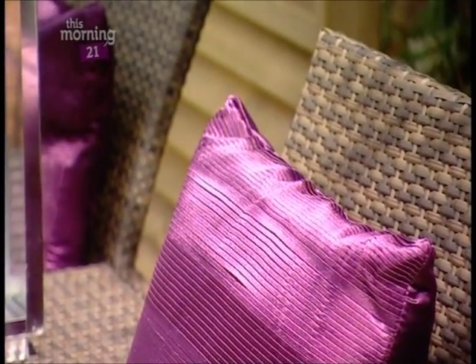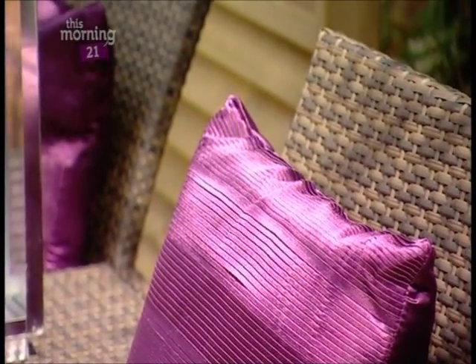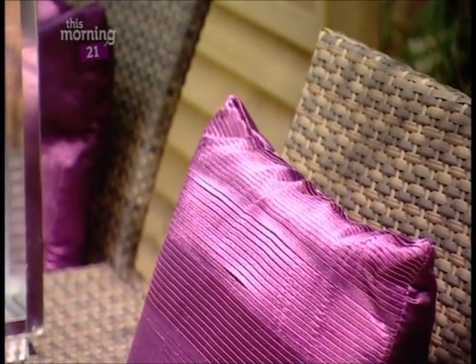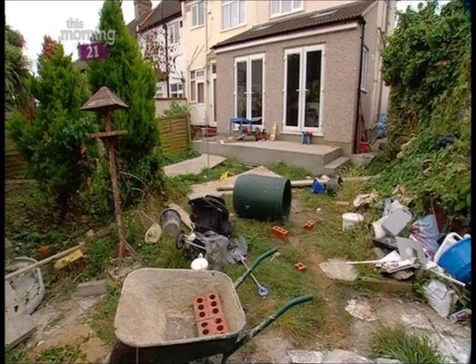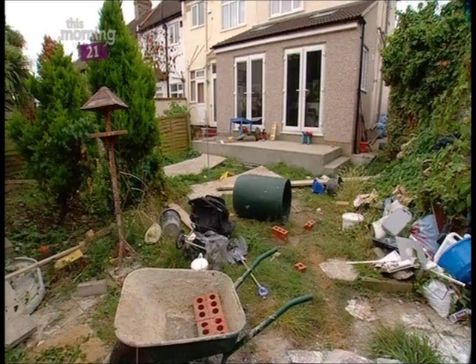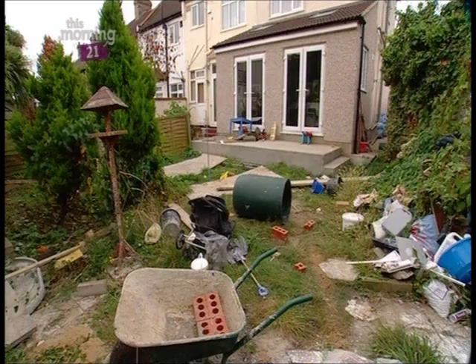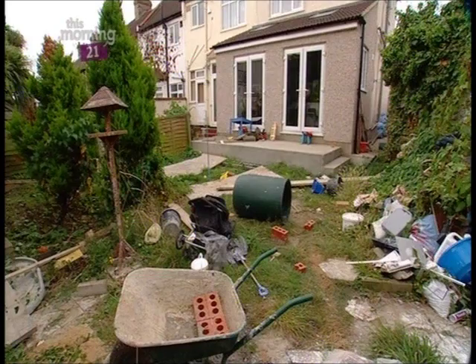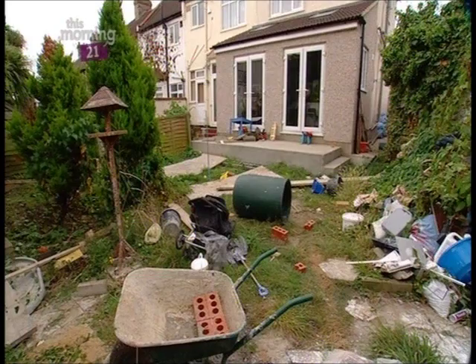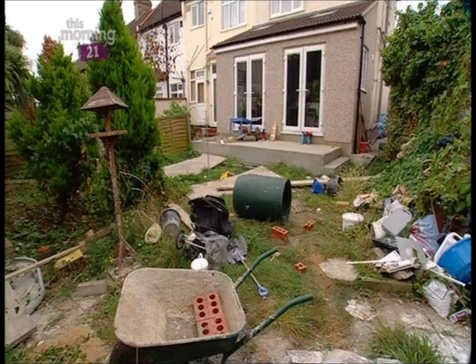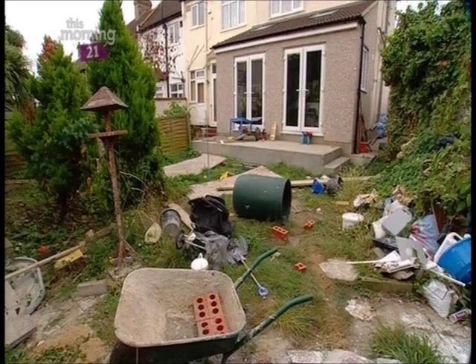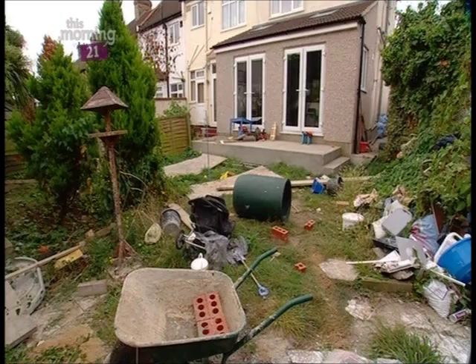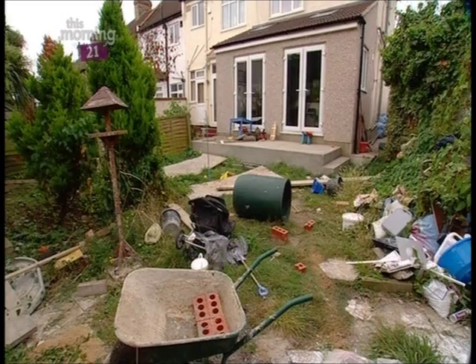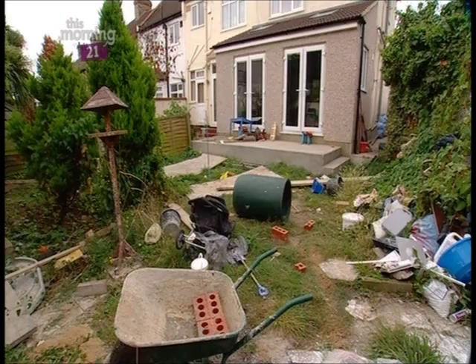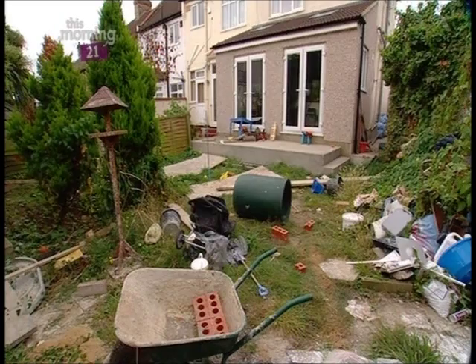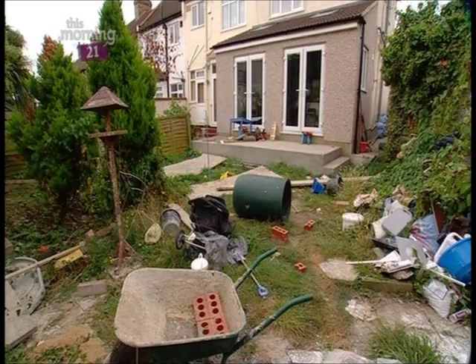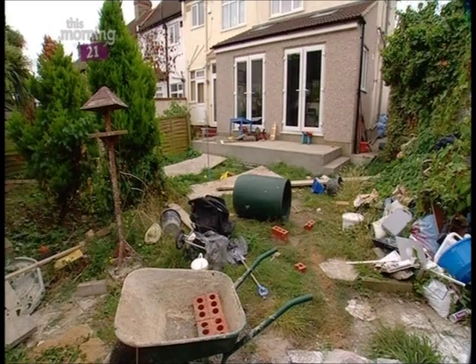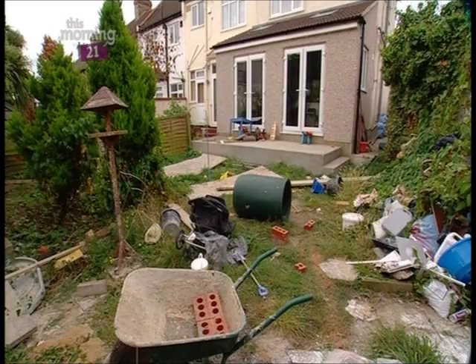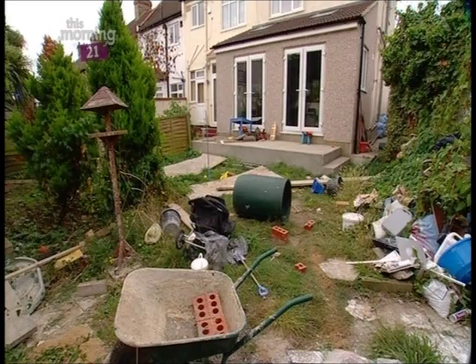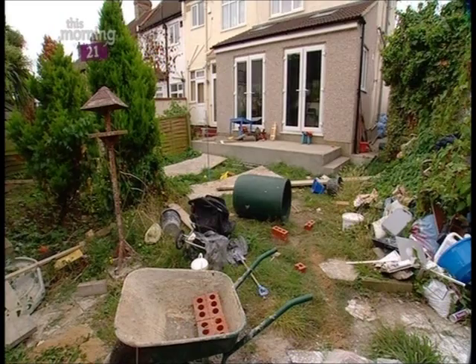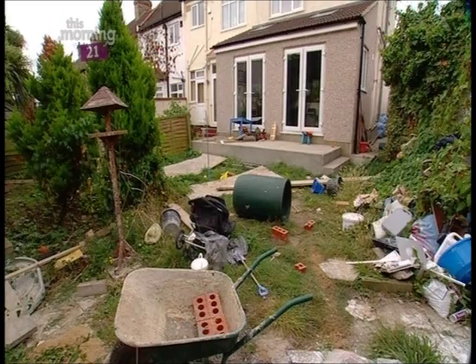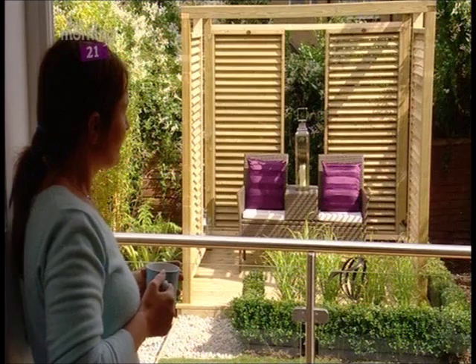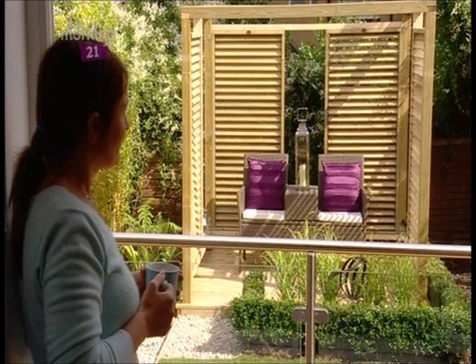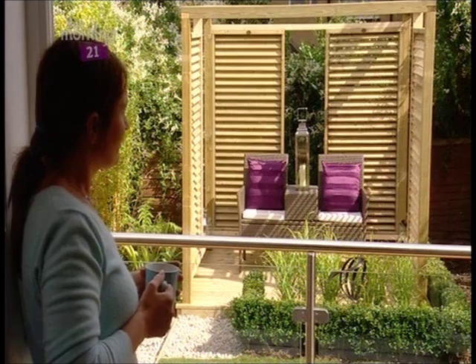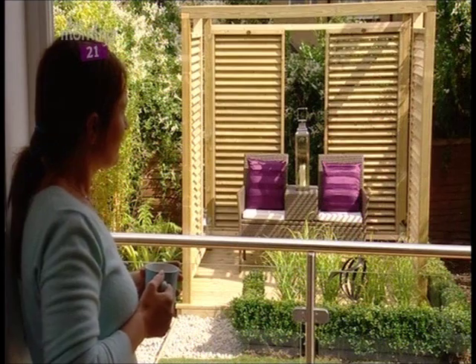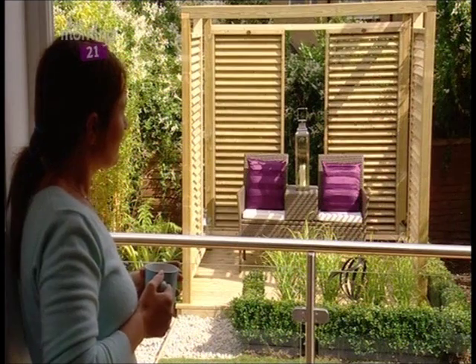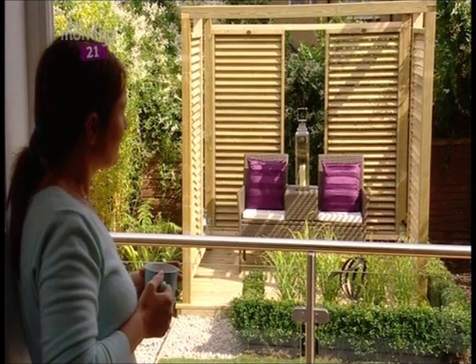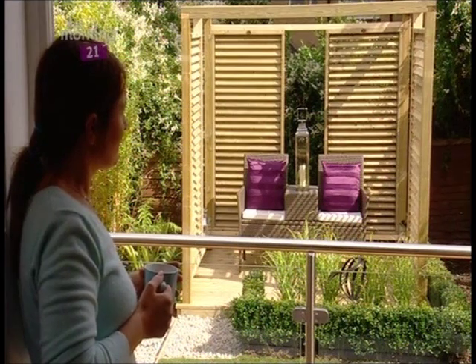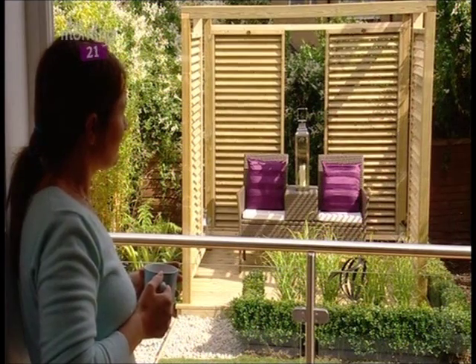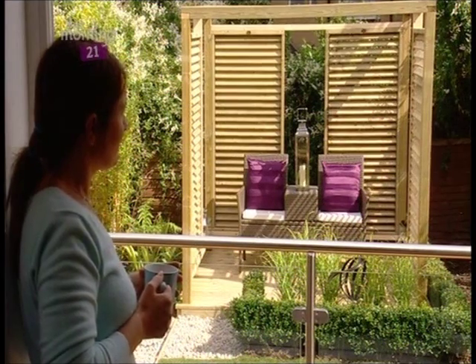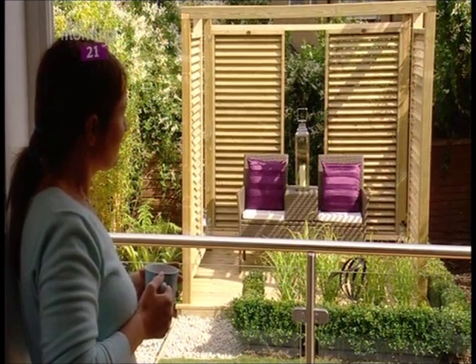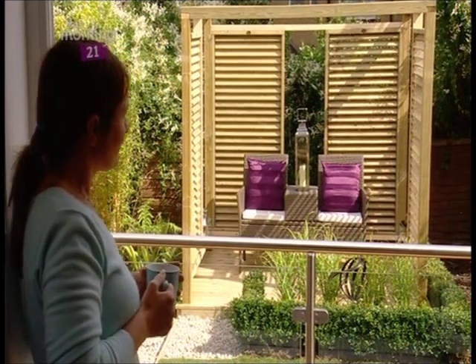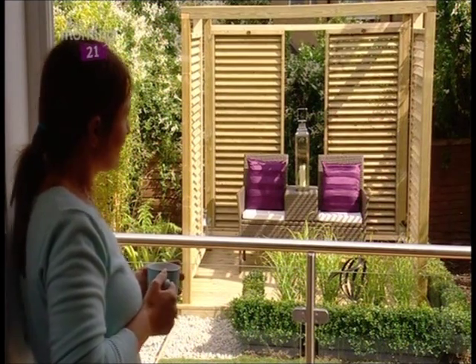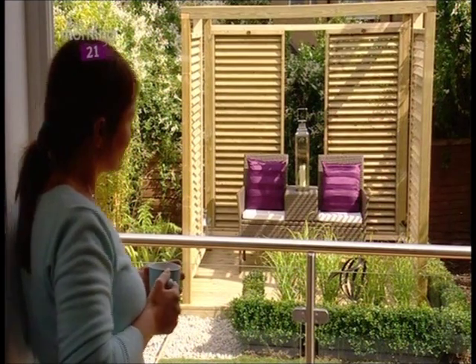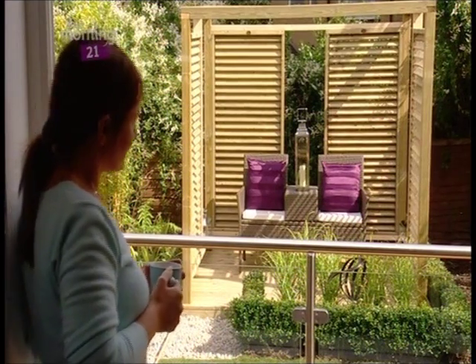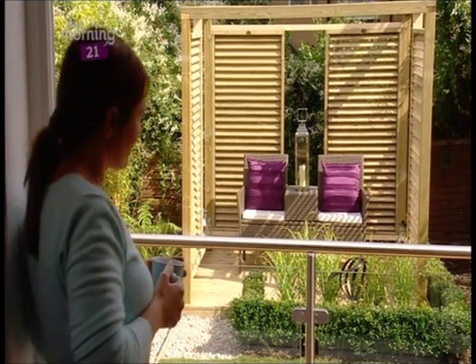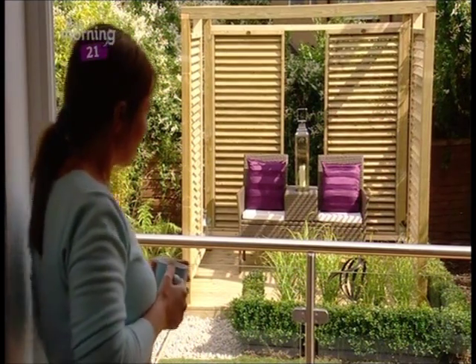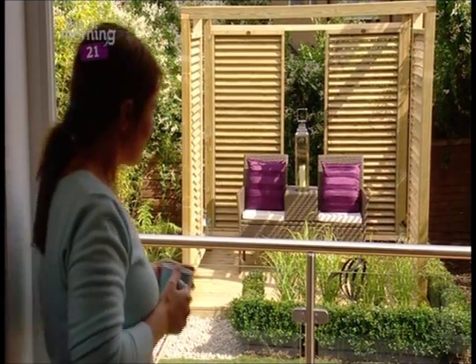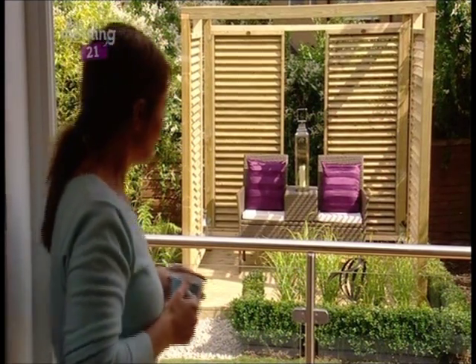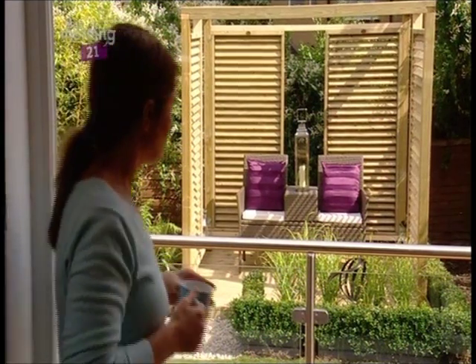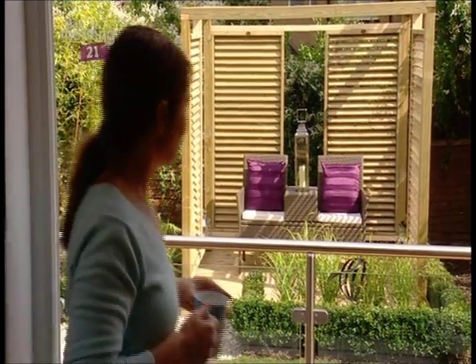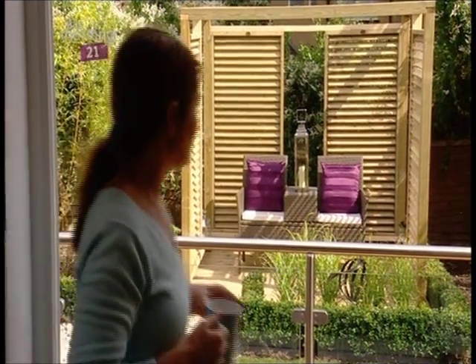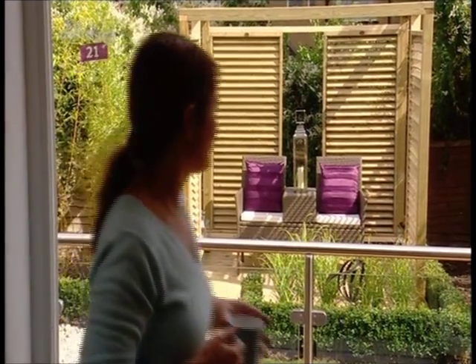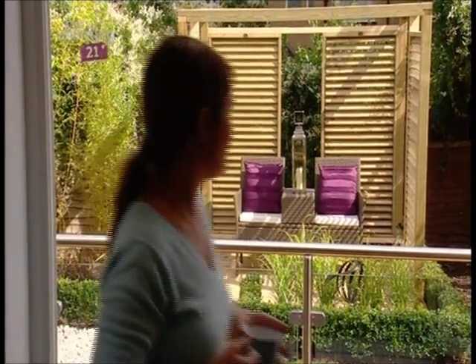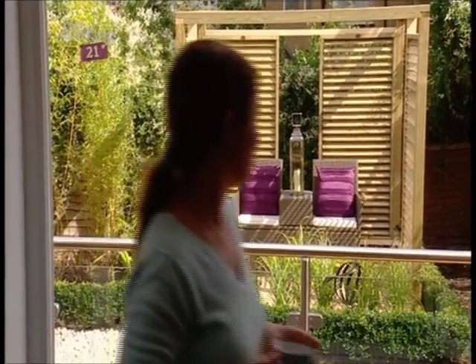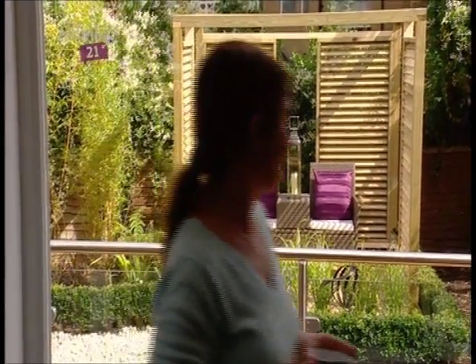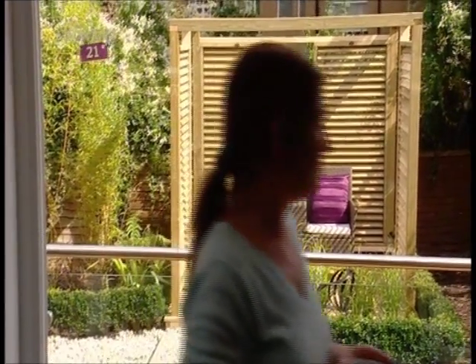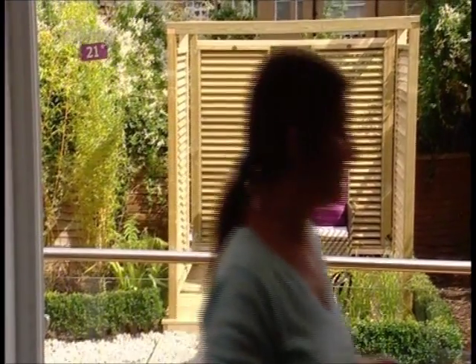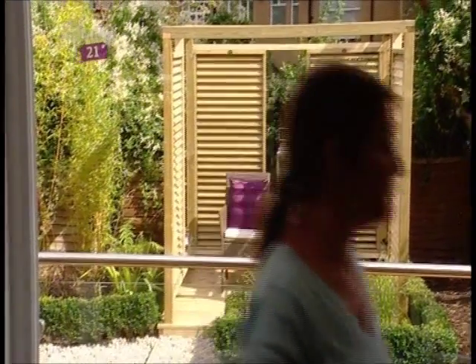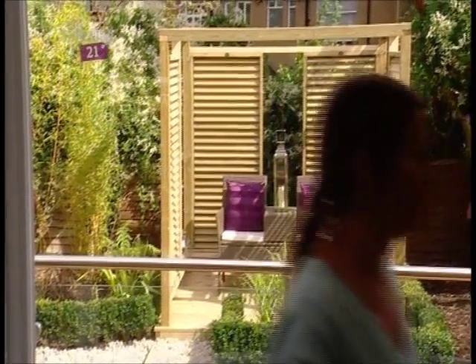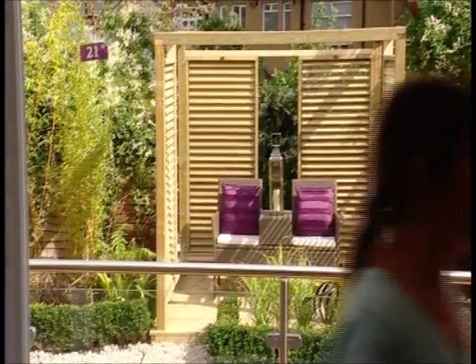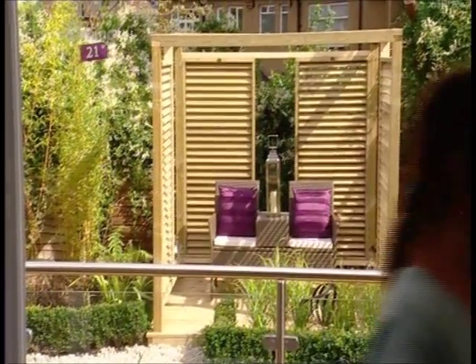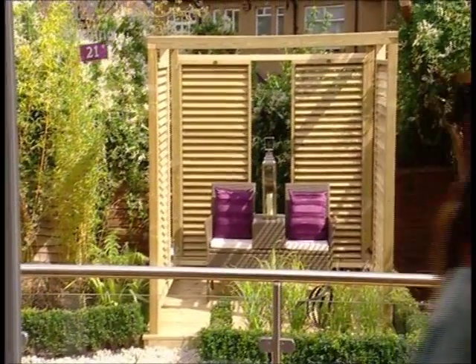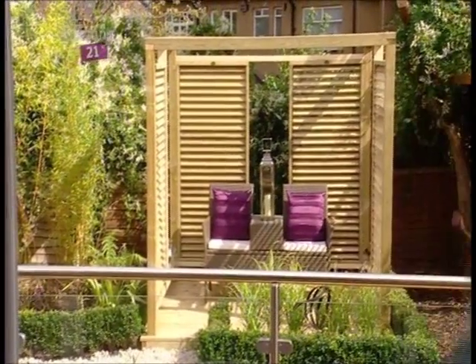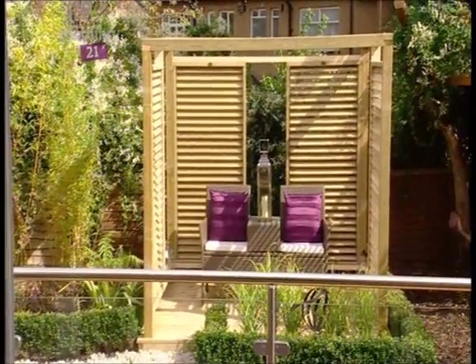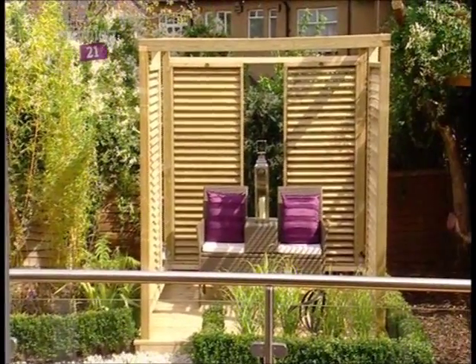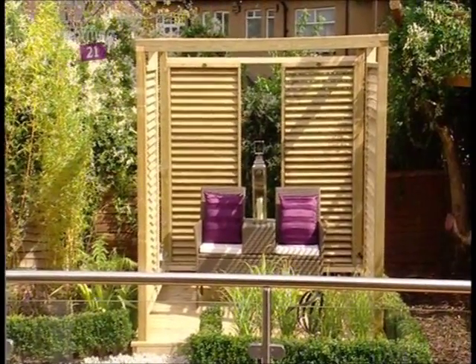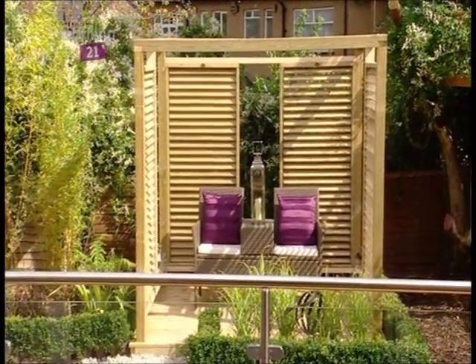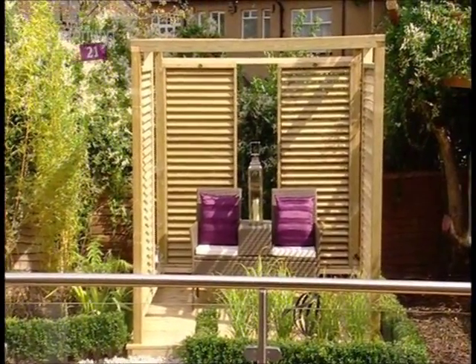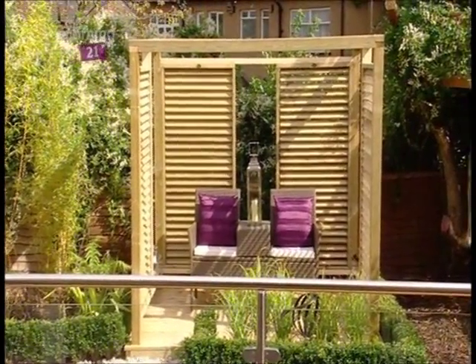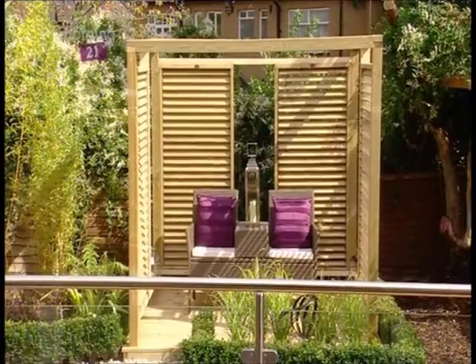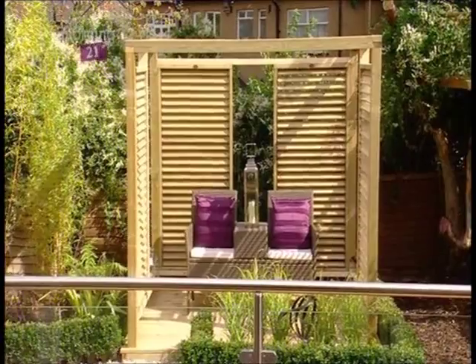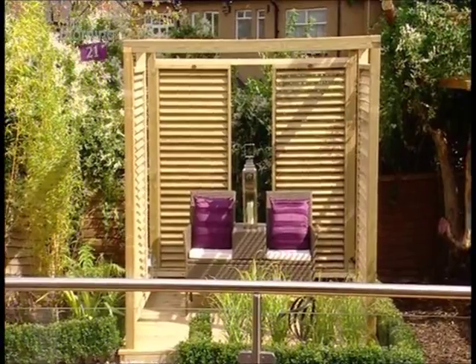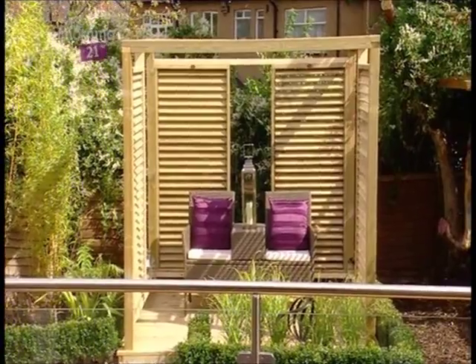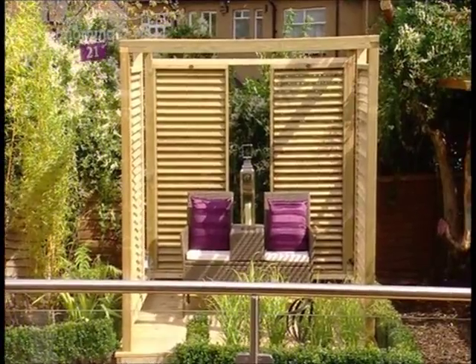She and Gerard have a gorgeous grown-up space to relax in. It's gone from a building site to a beautiful site, and this is one family who now love their garden.